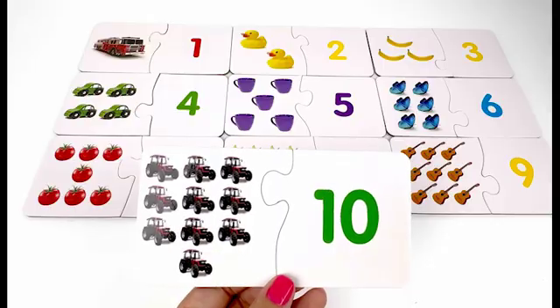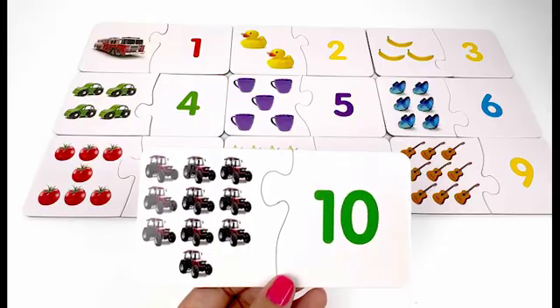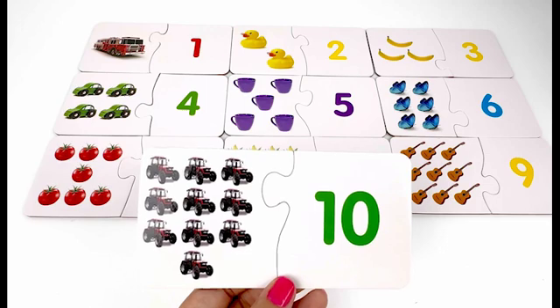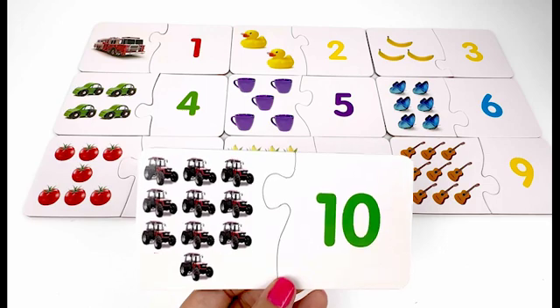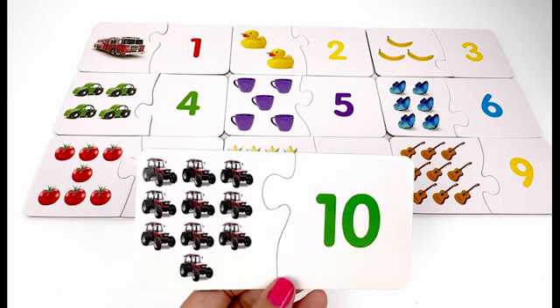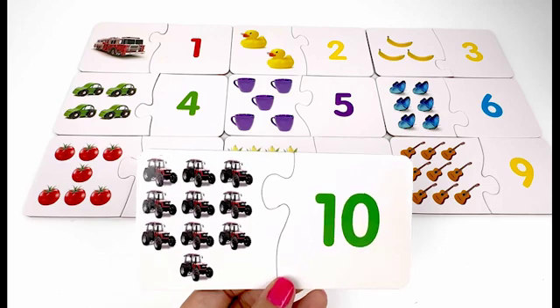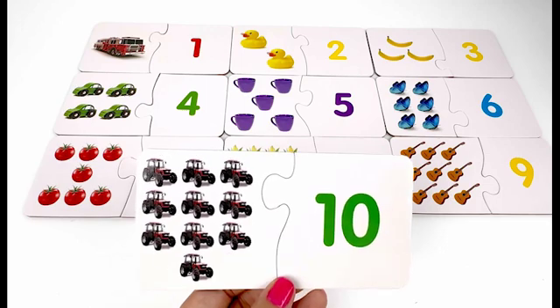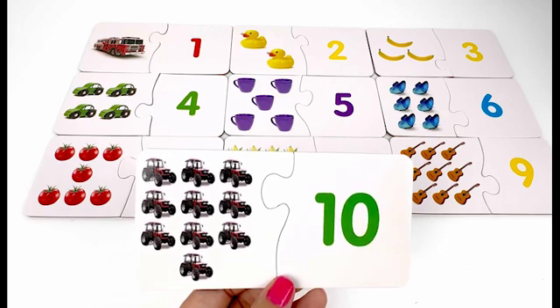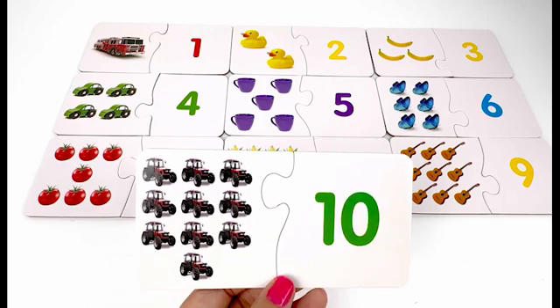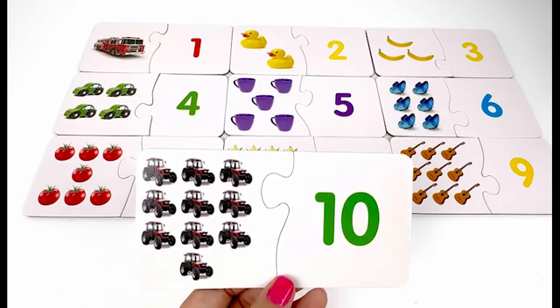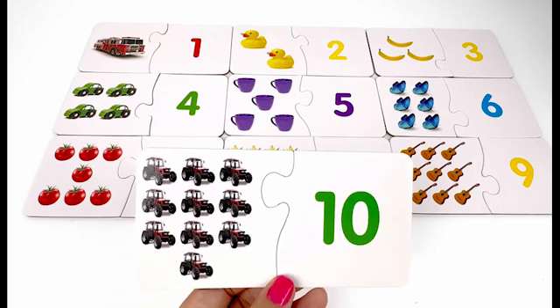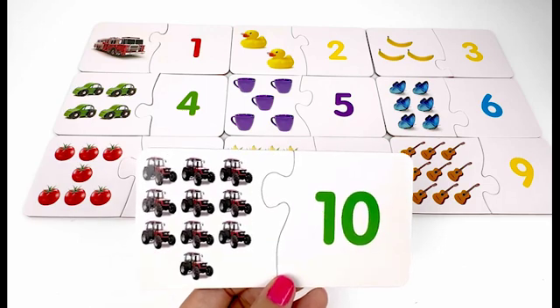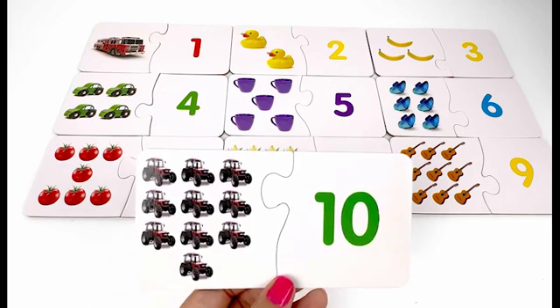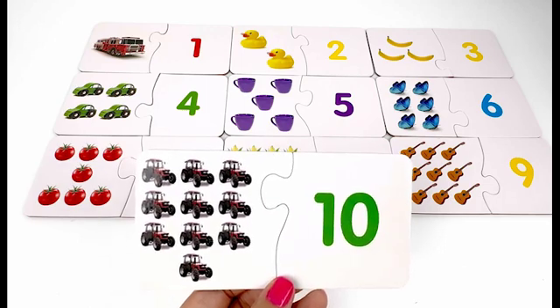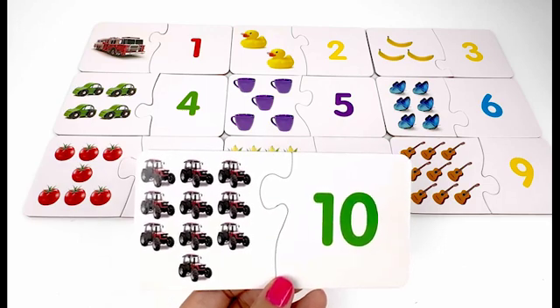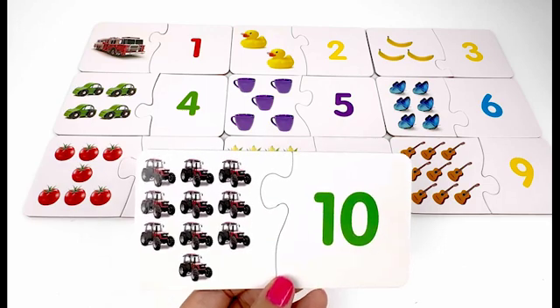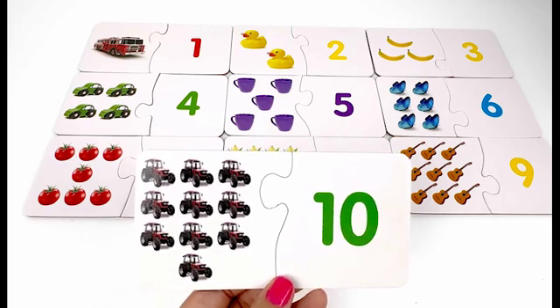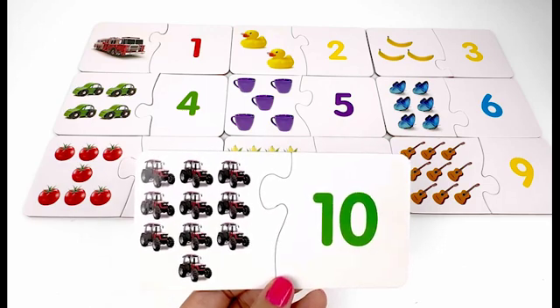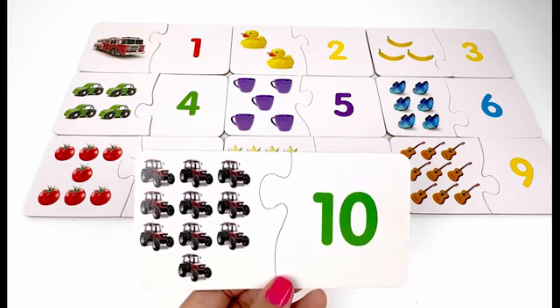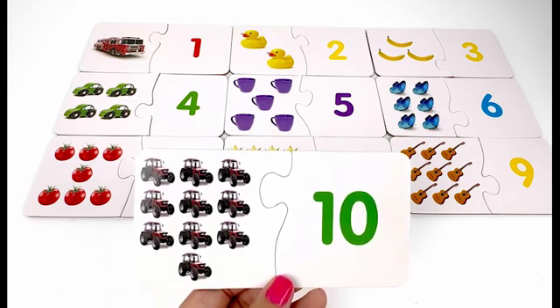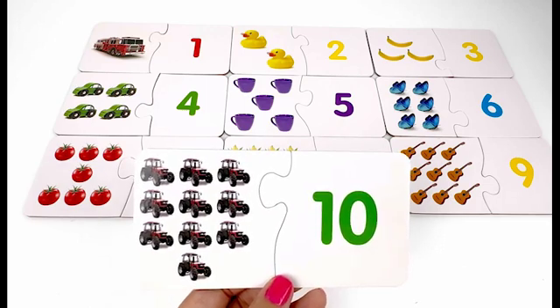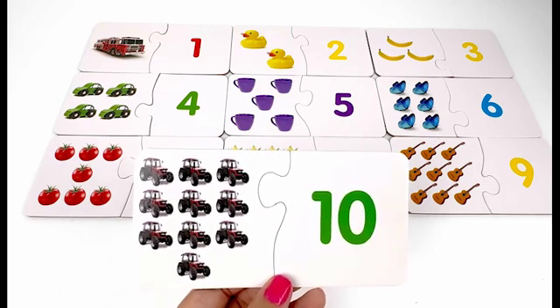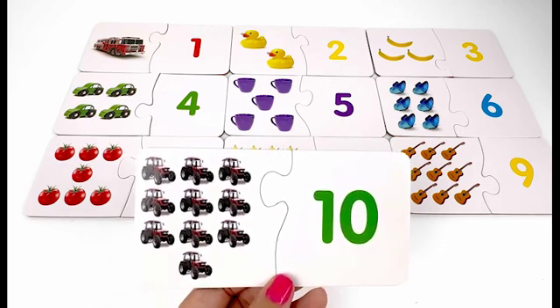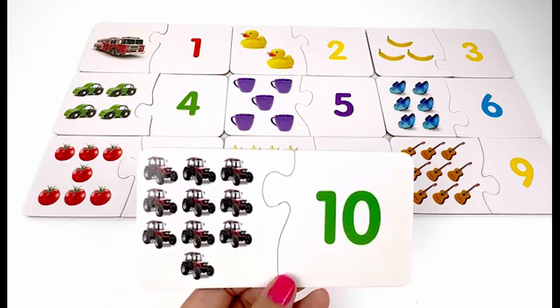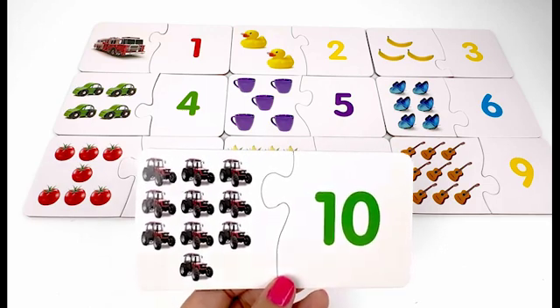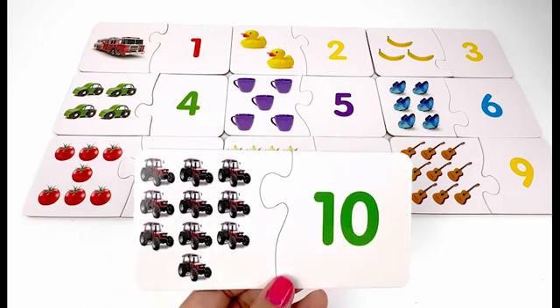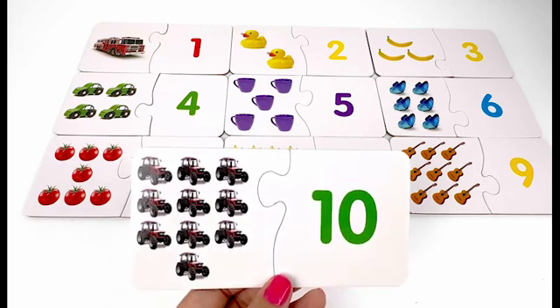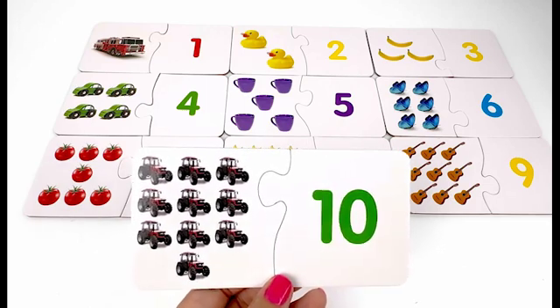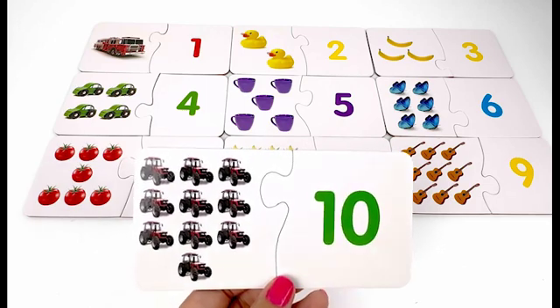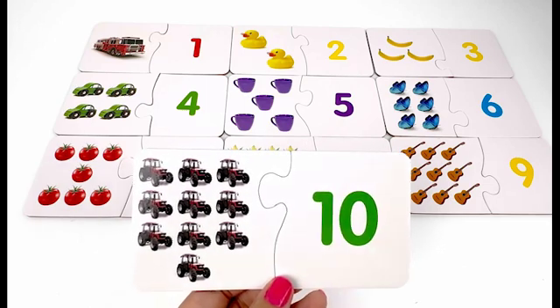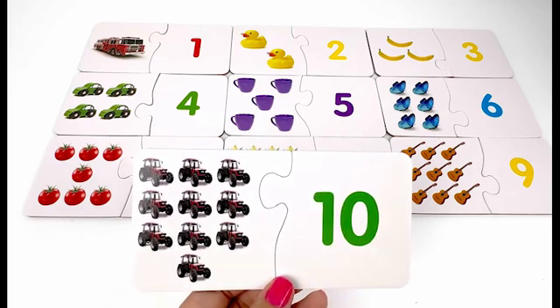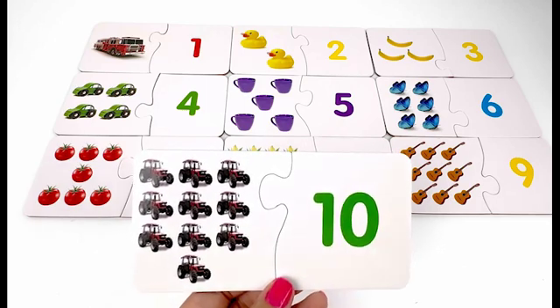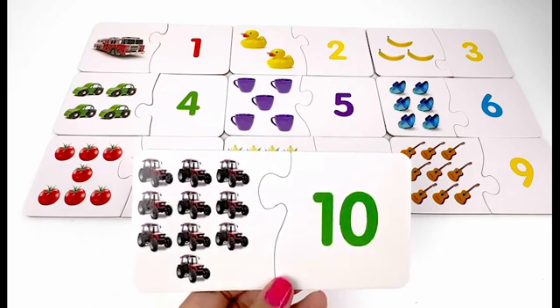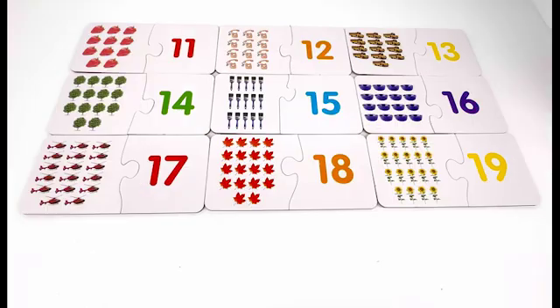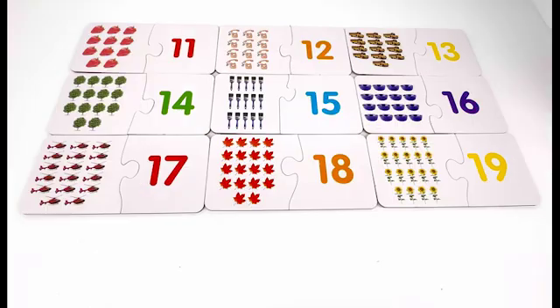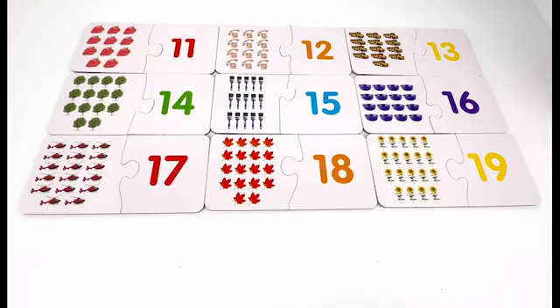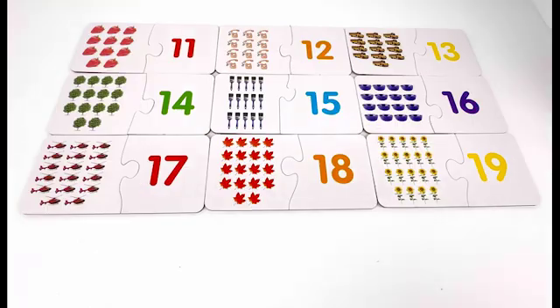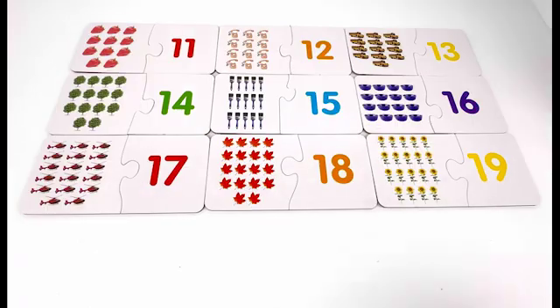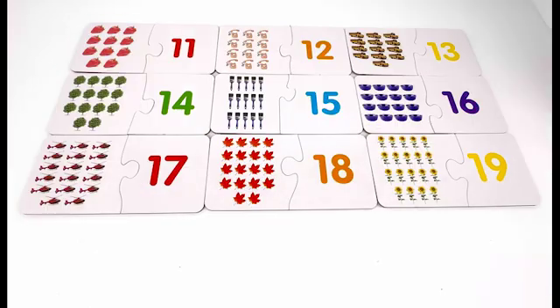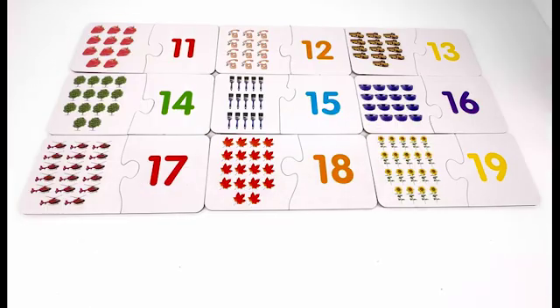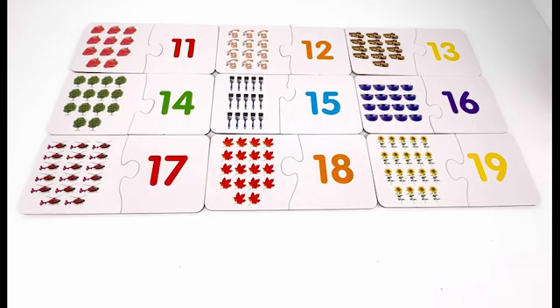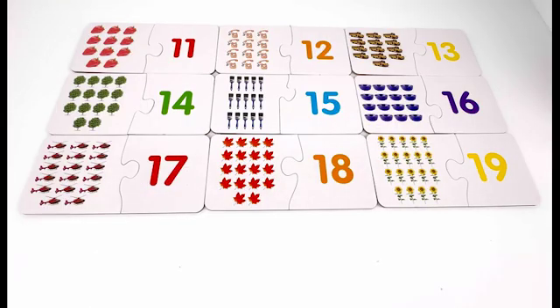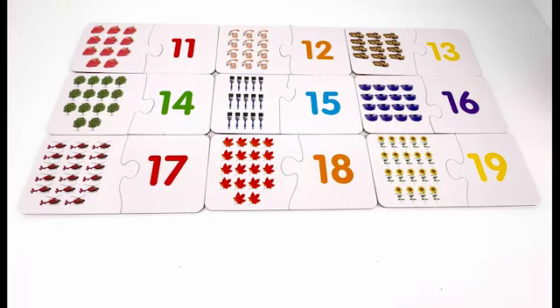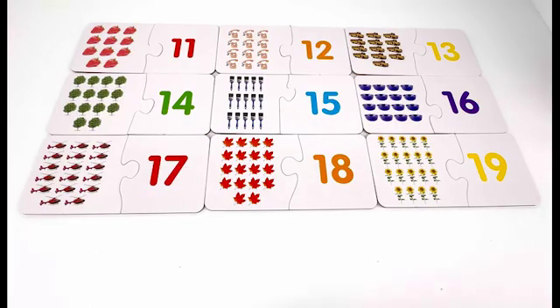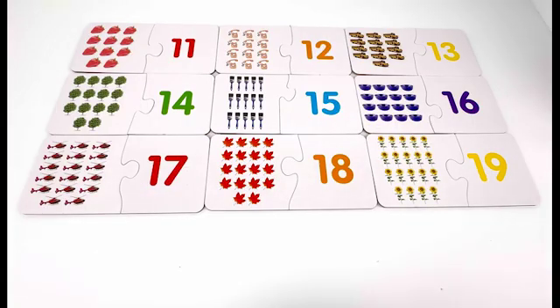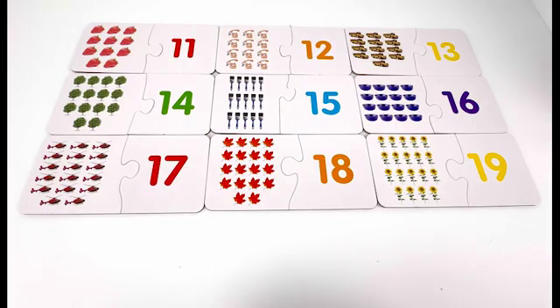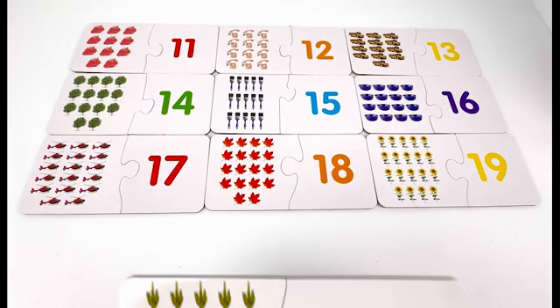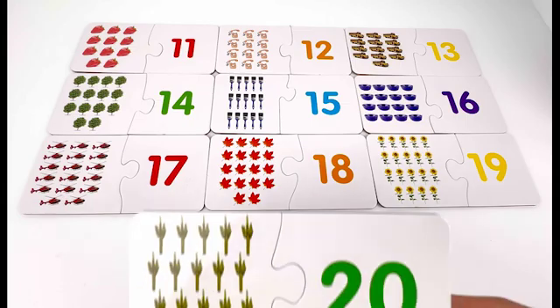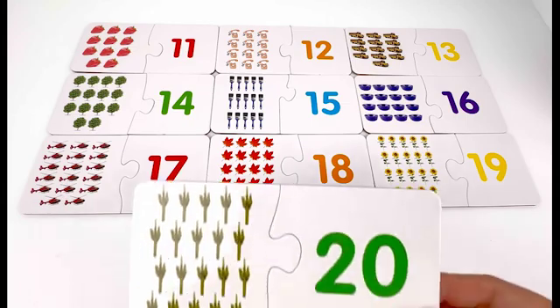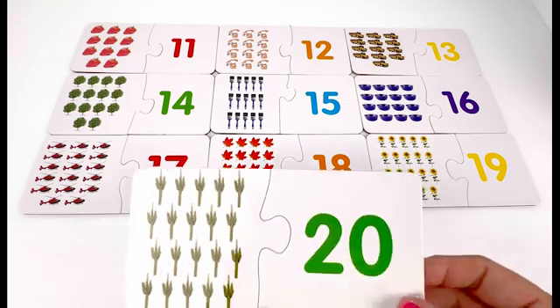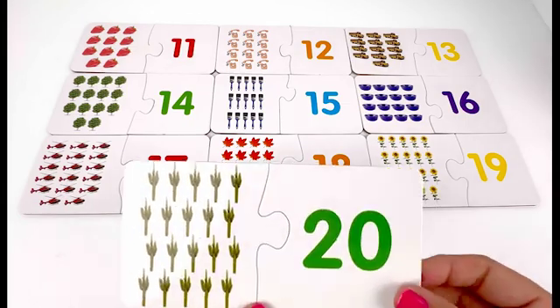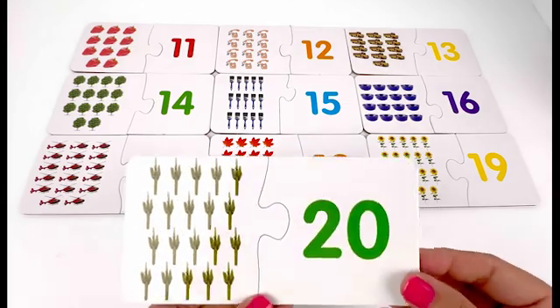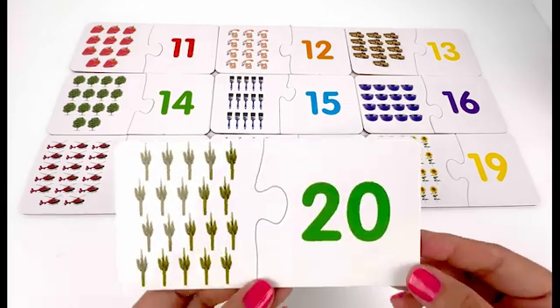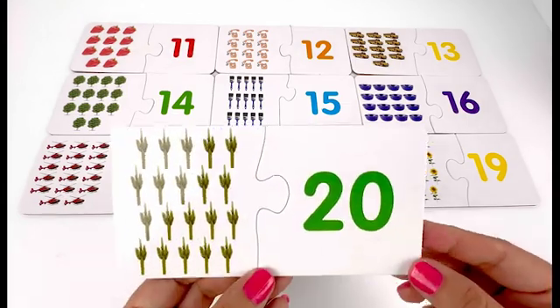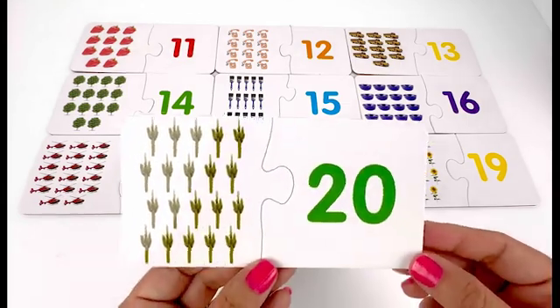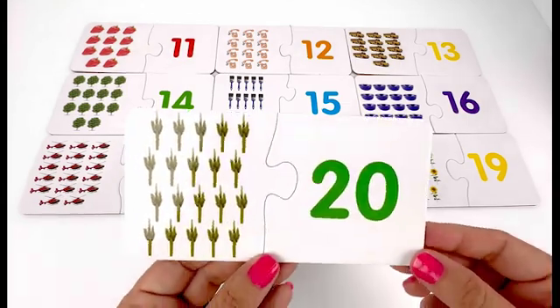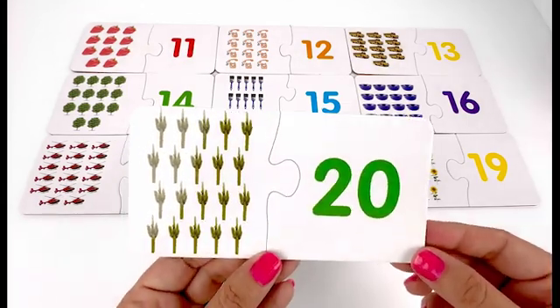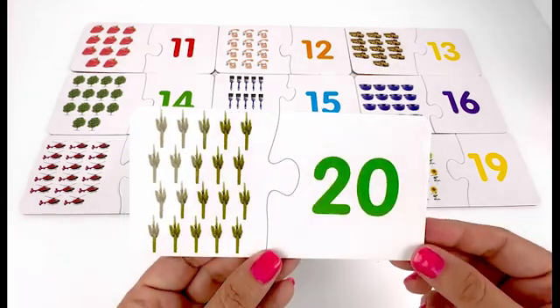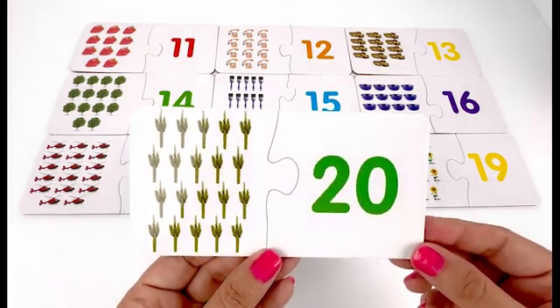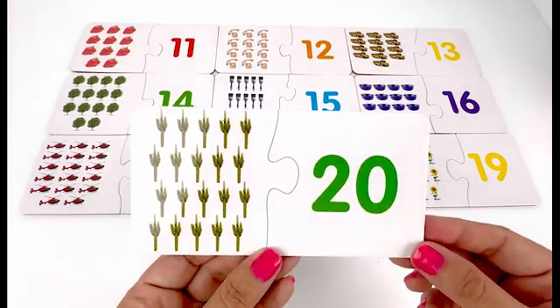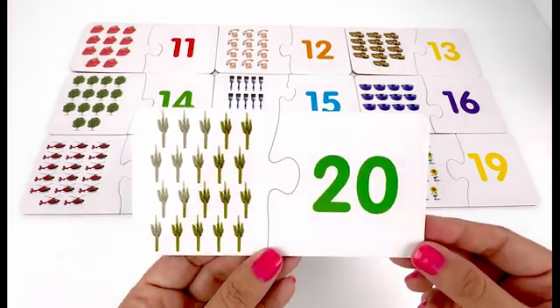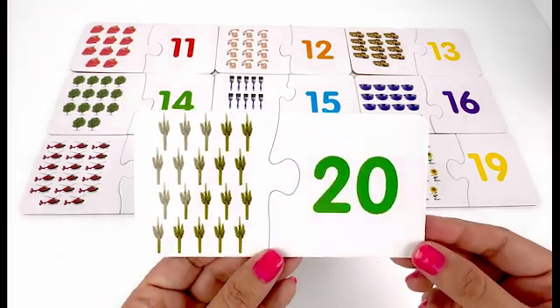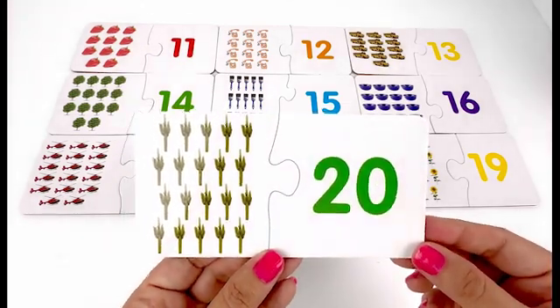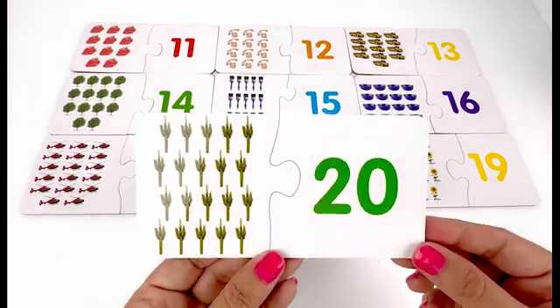Thanks for watching and helping me to count from one to twenty. Come back soon for the next video — bye!